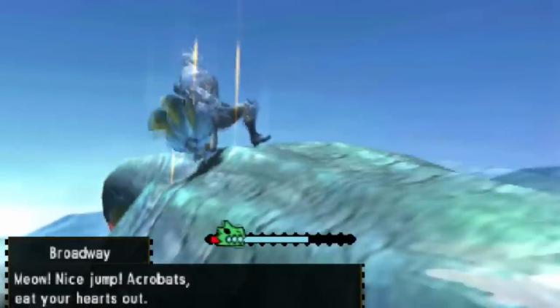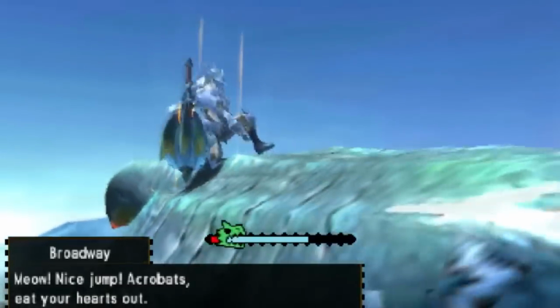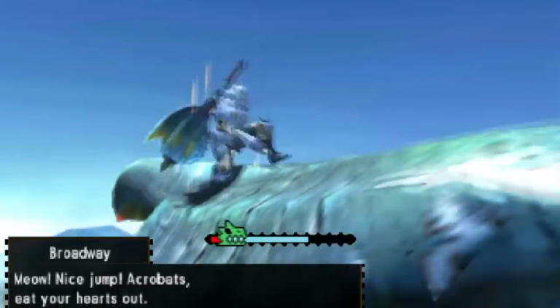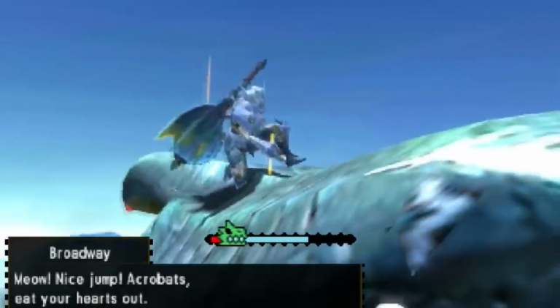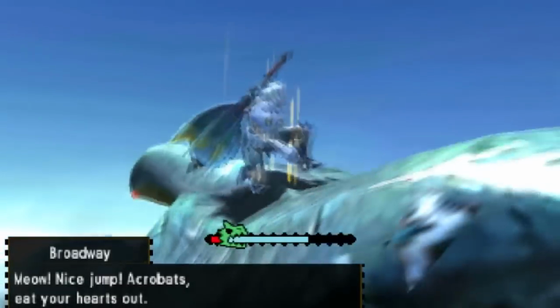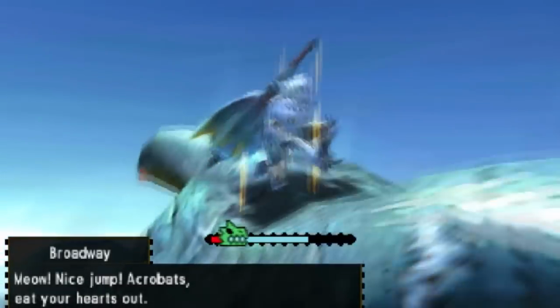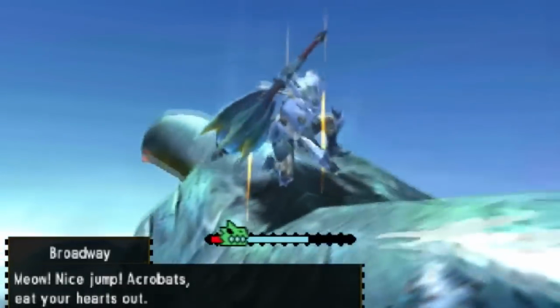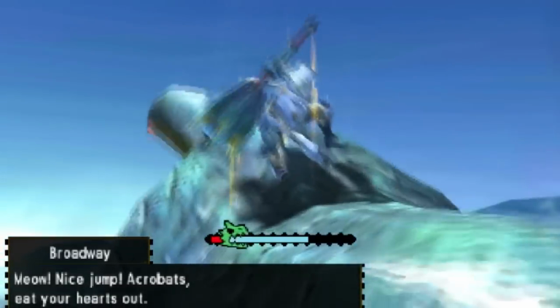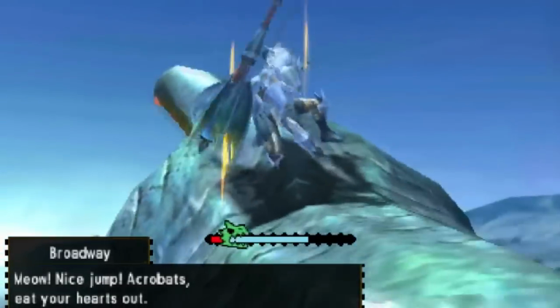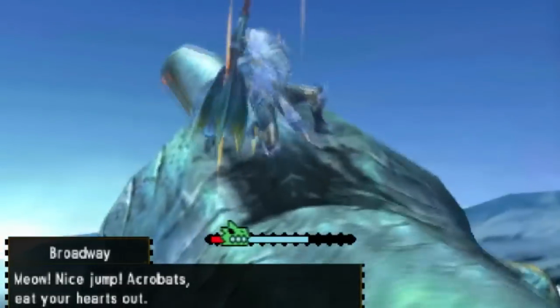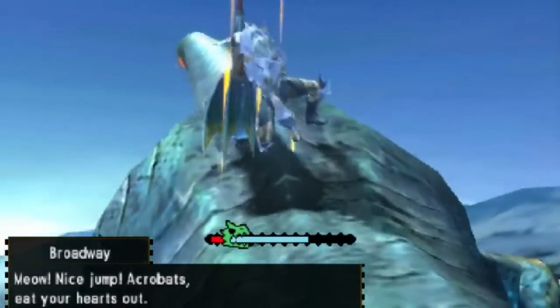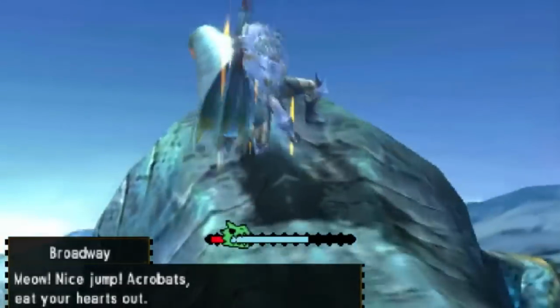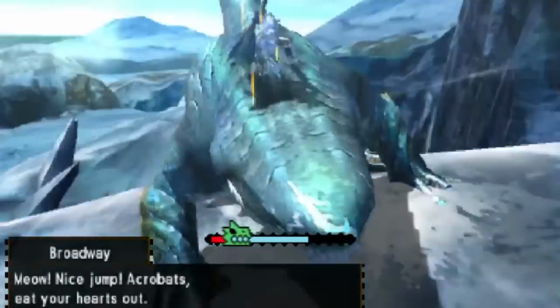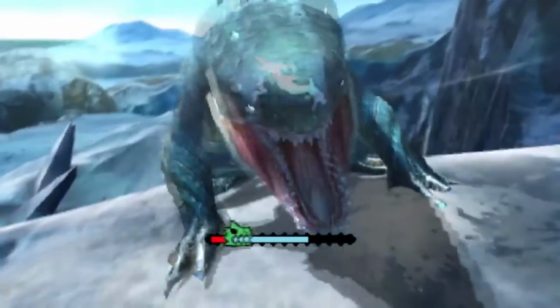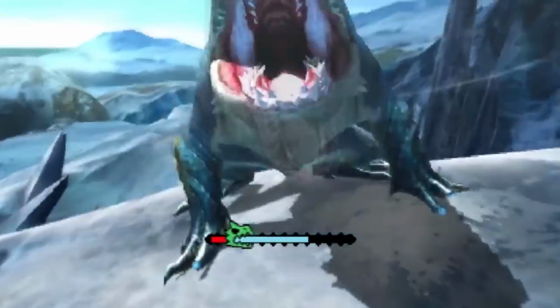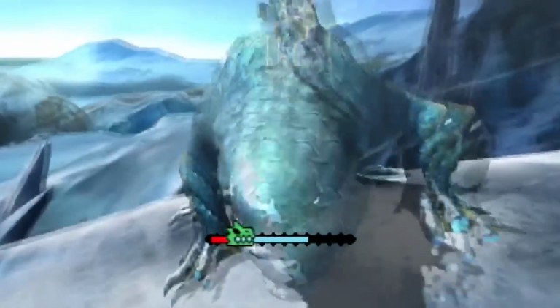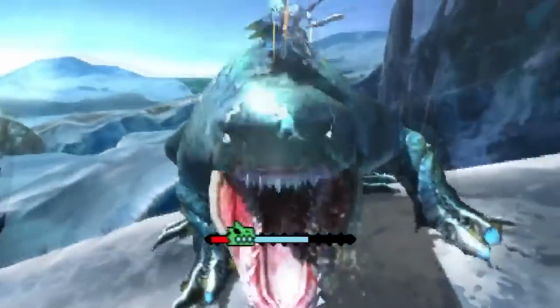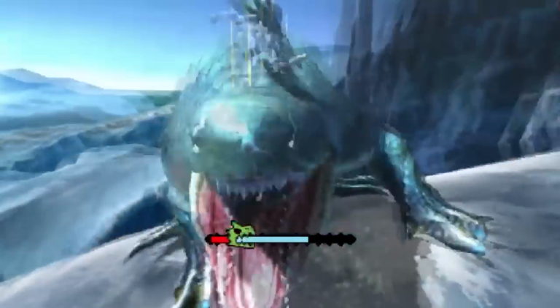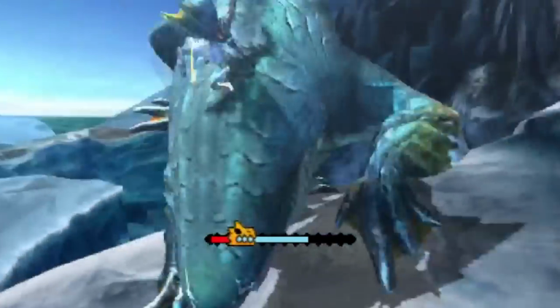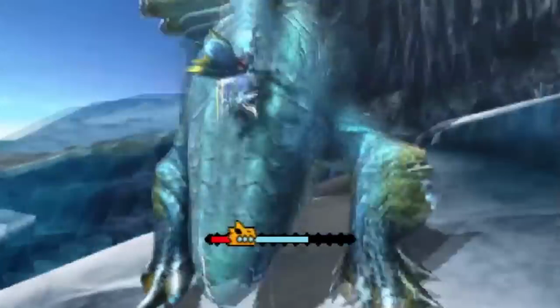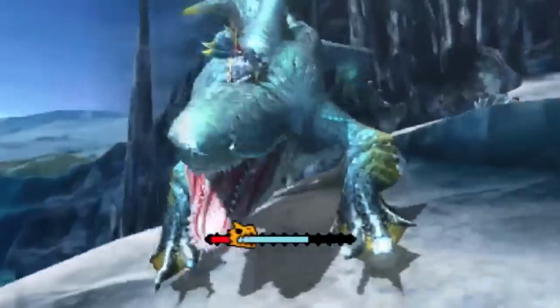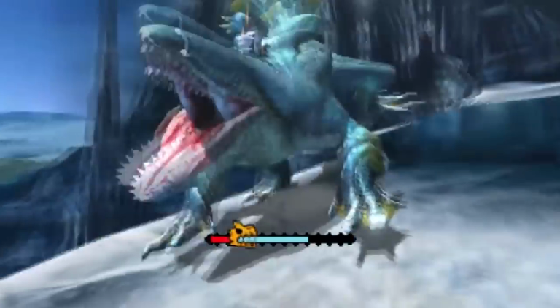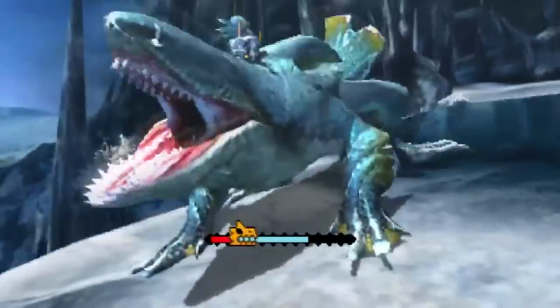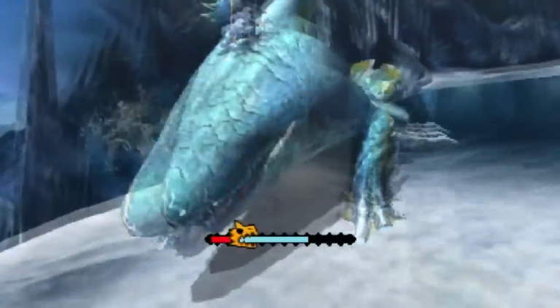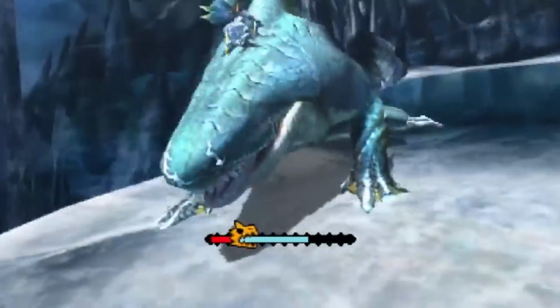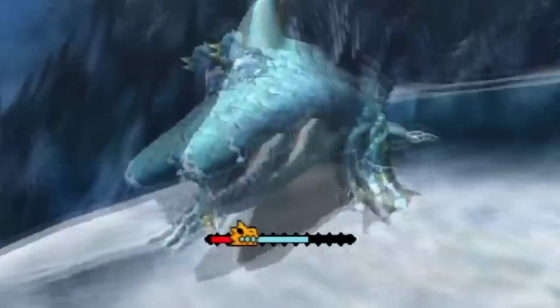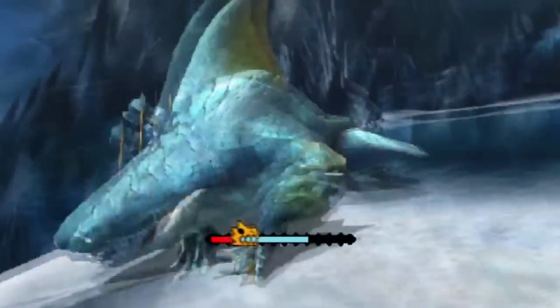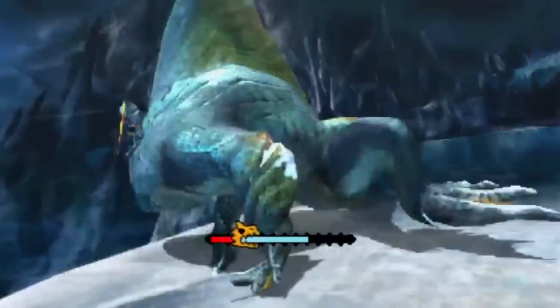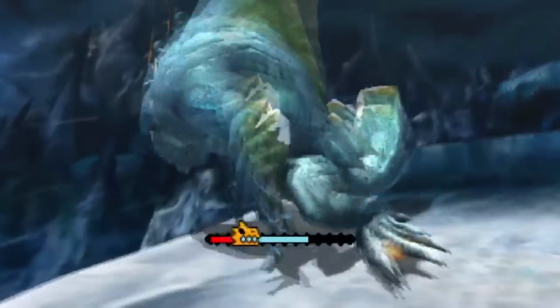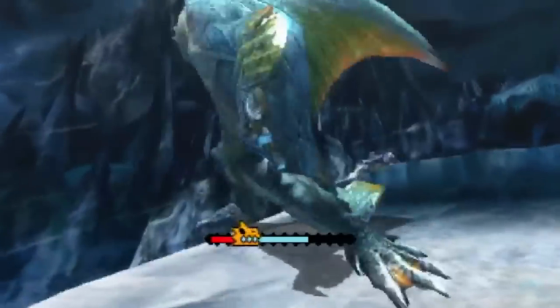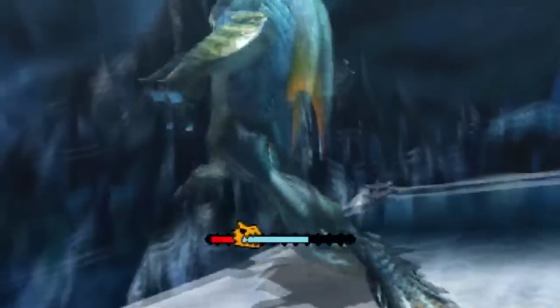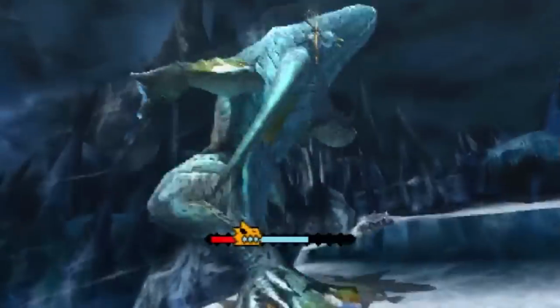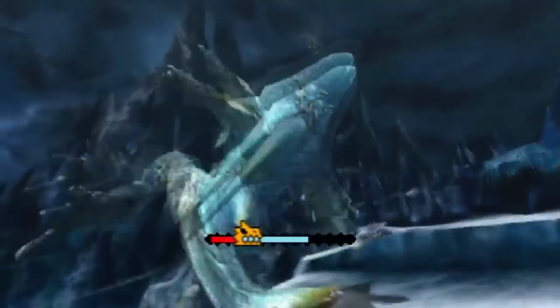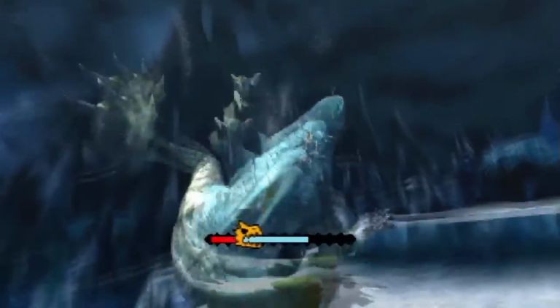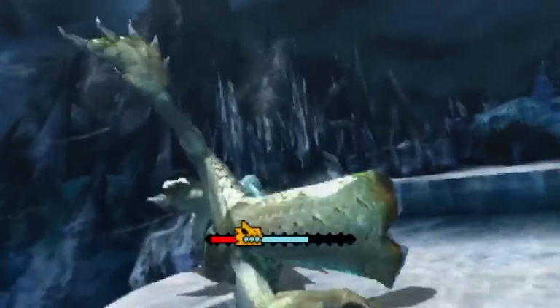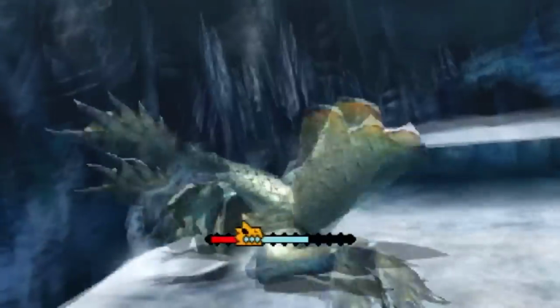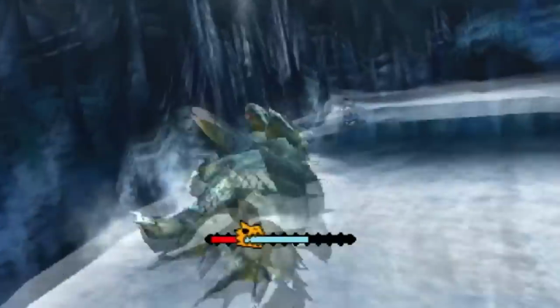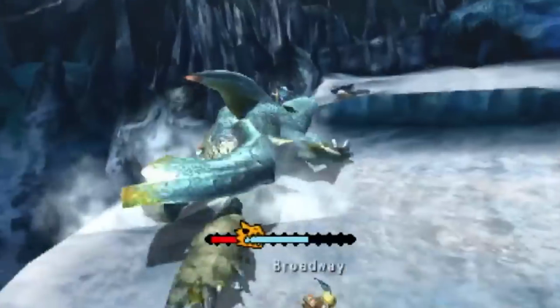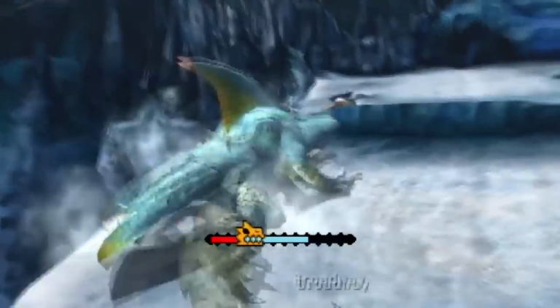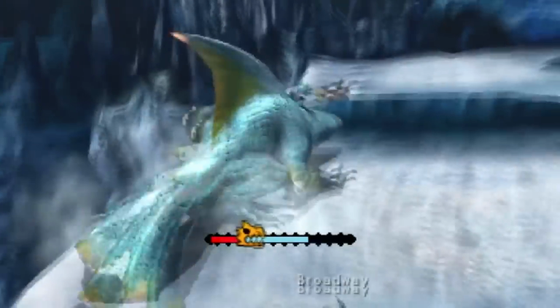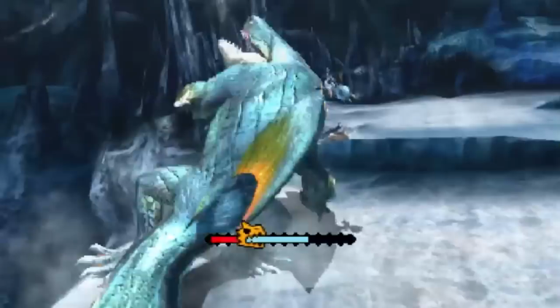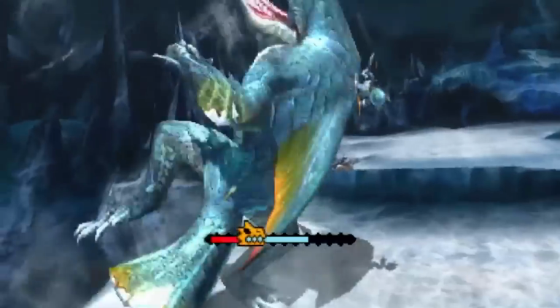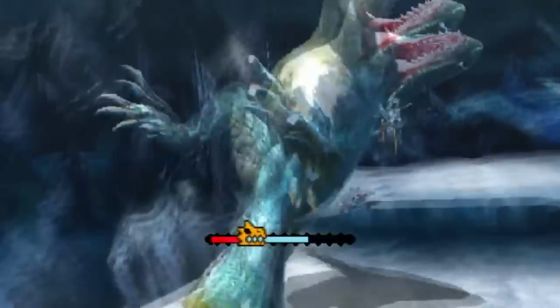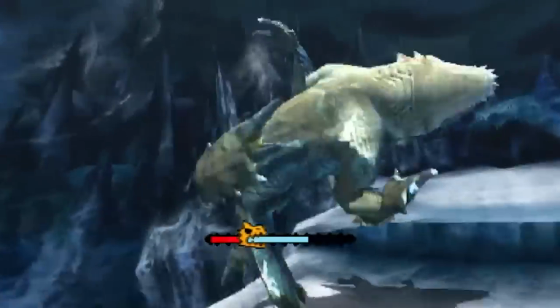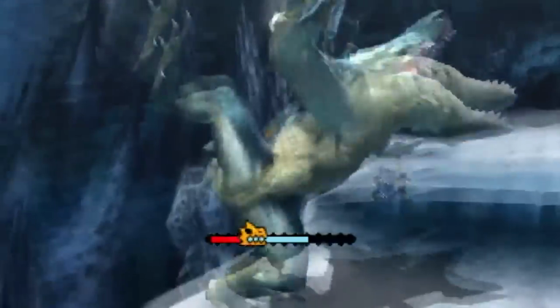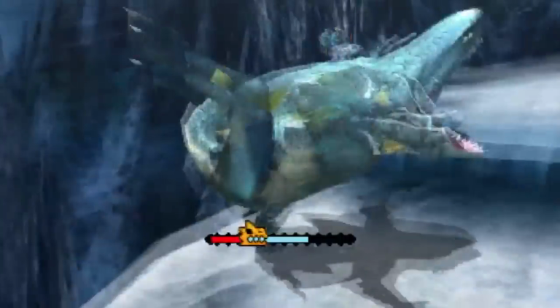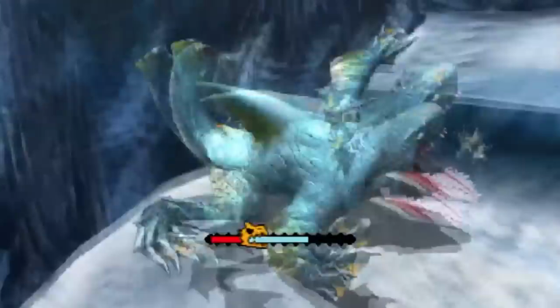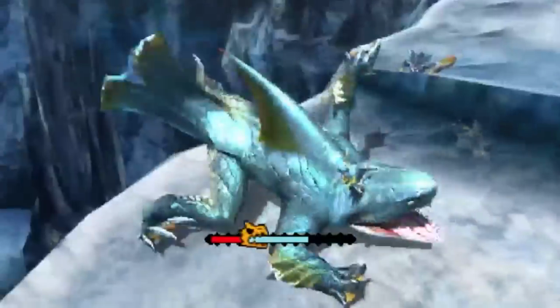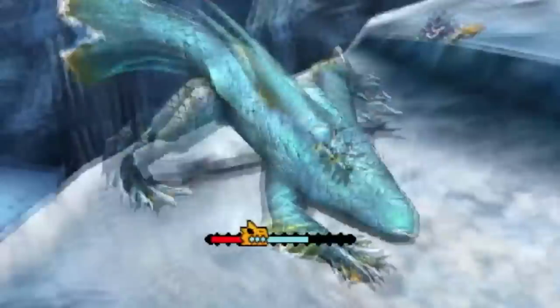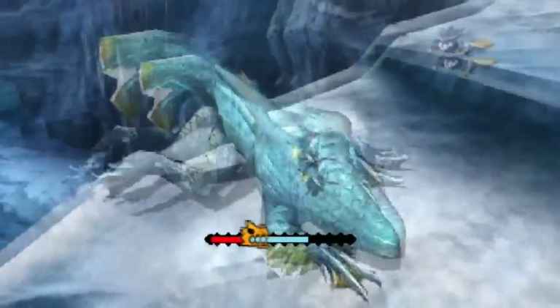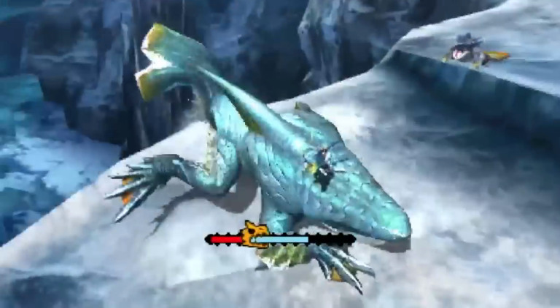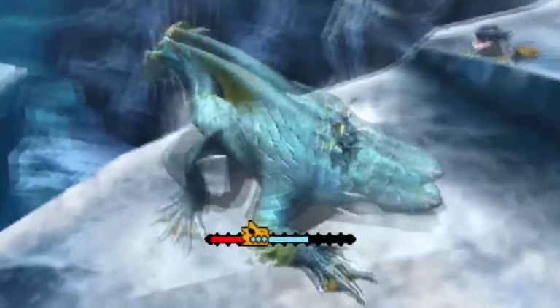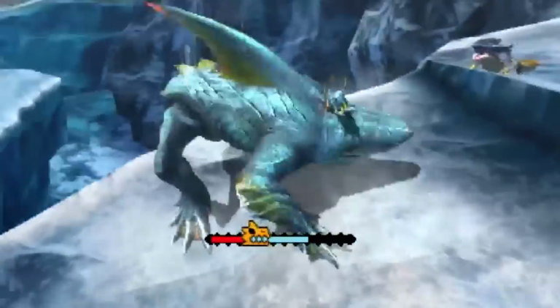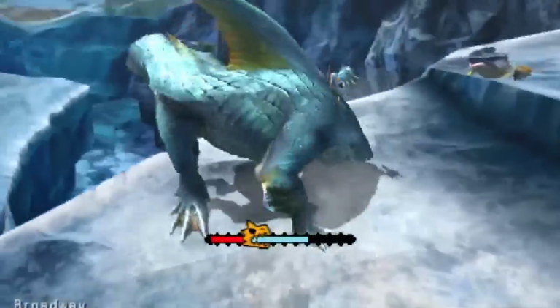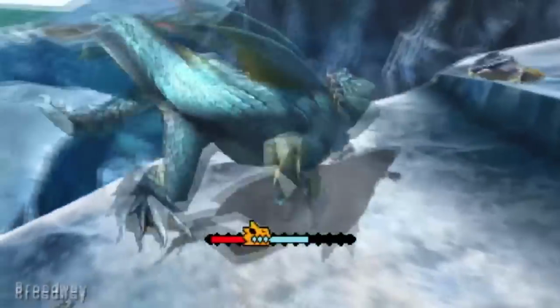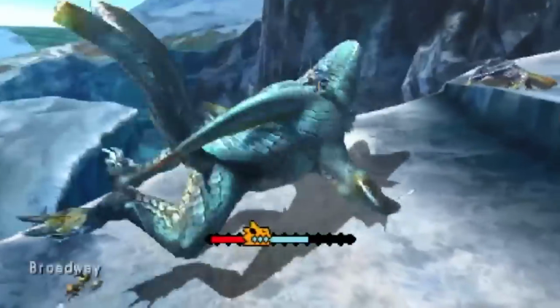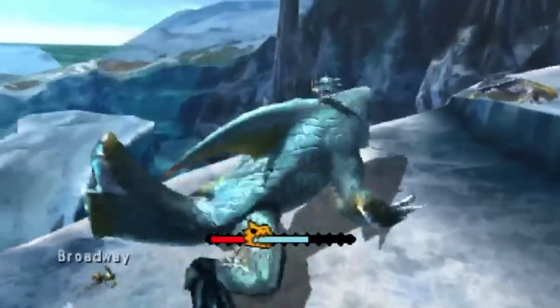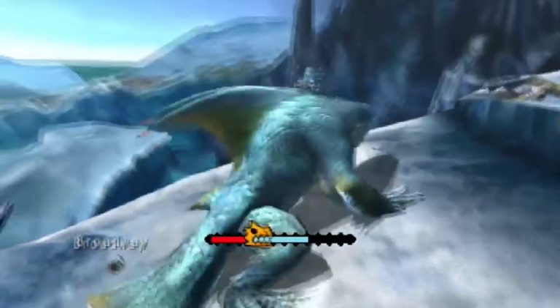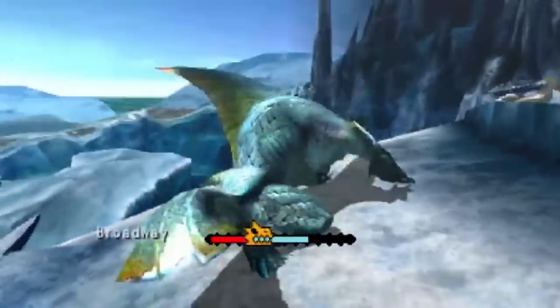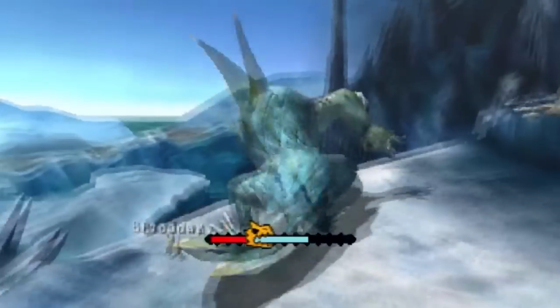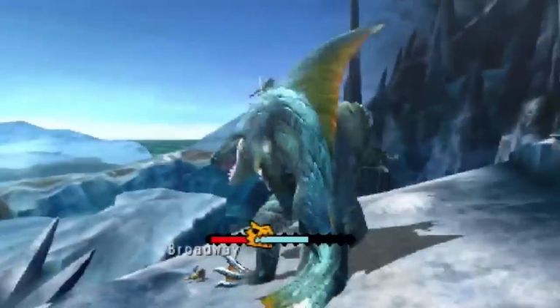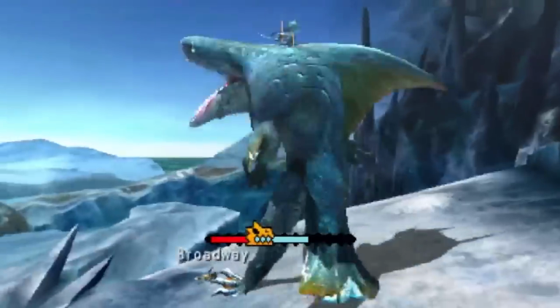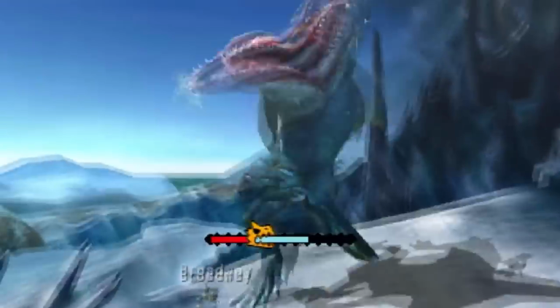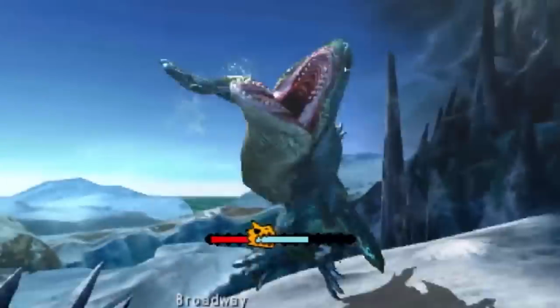The Xamtrios' head, front legs, tail, and dorsal fin can all be broken. These places are also the same points where the ice armor can be broken, so keep that in mind.